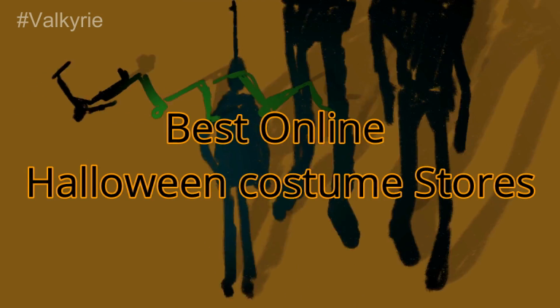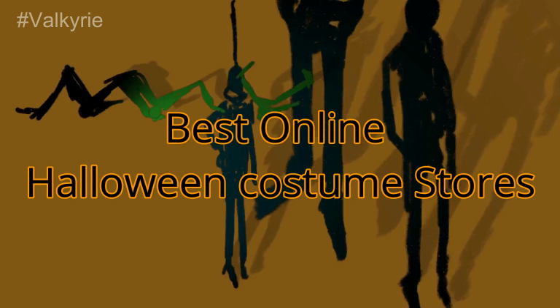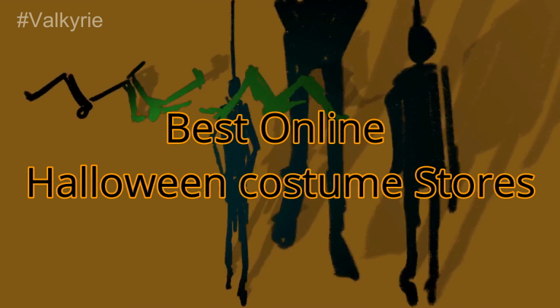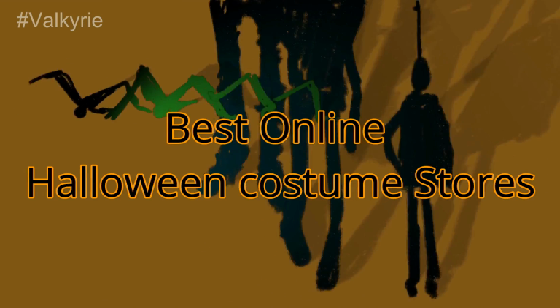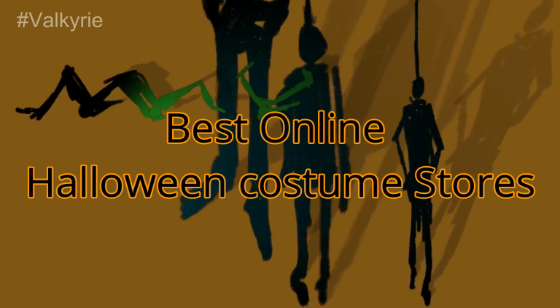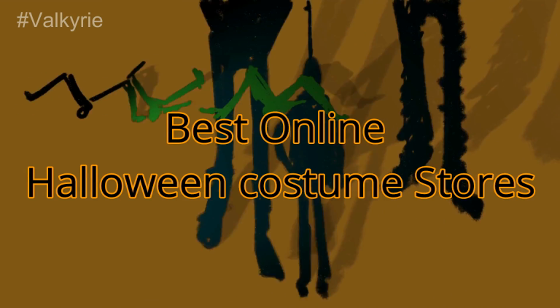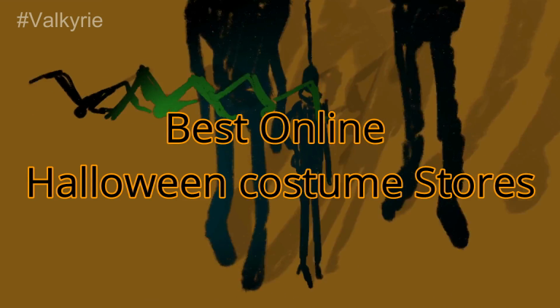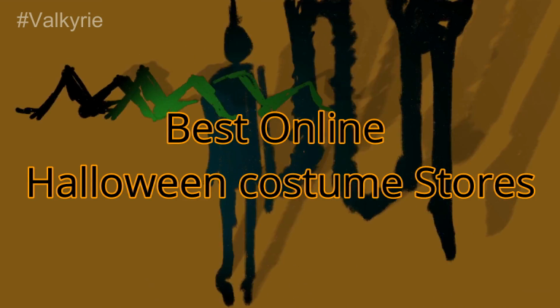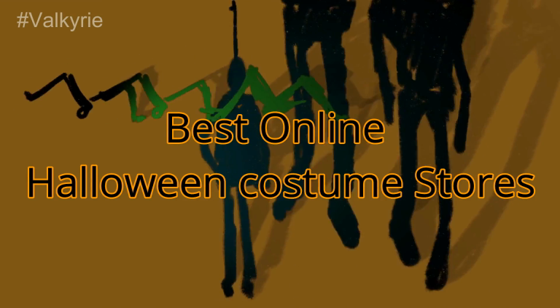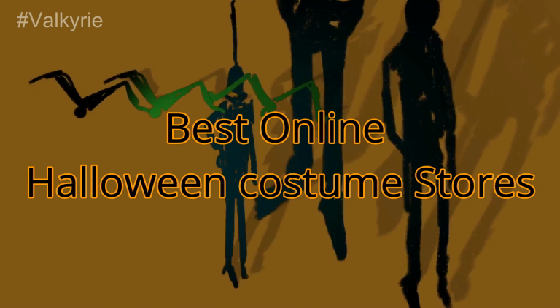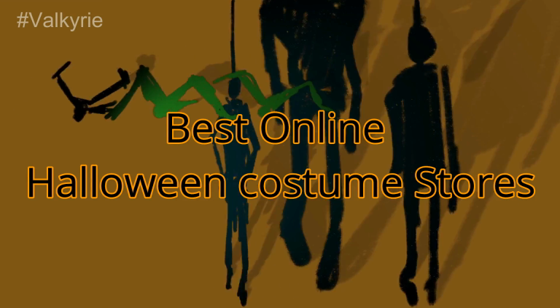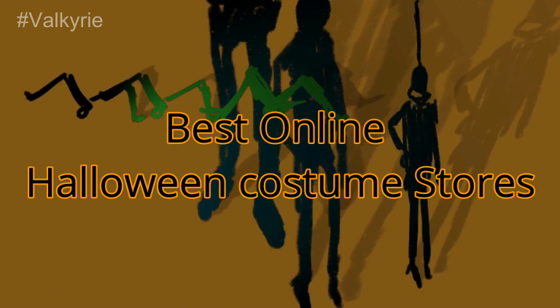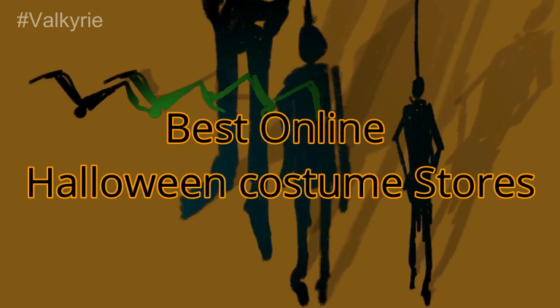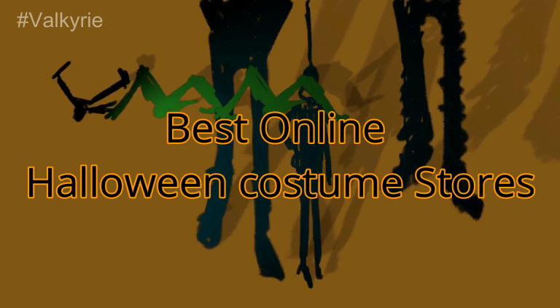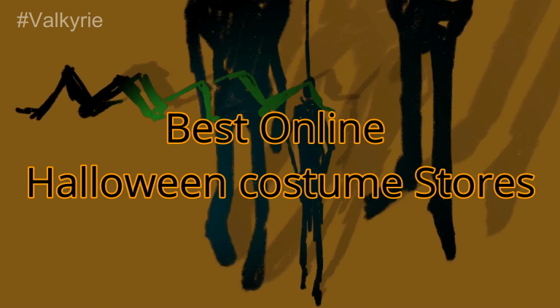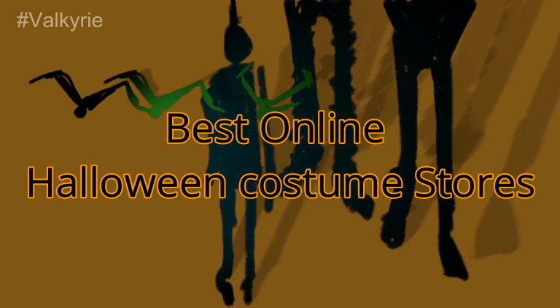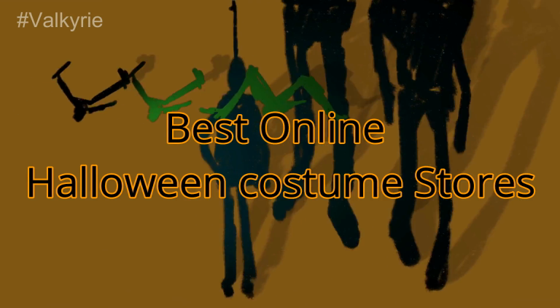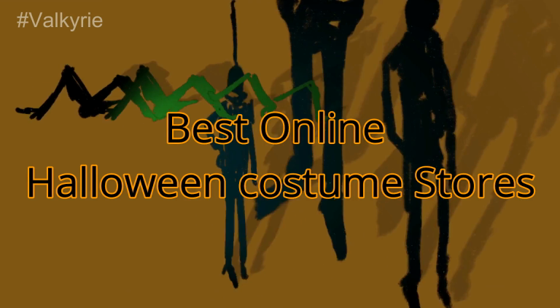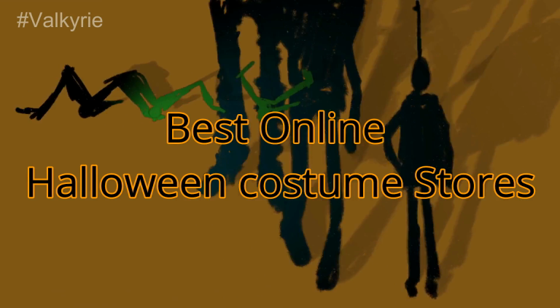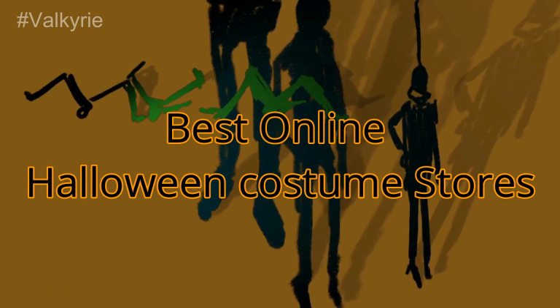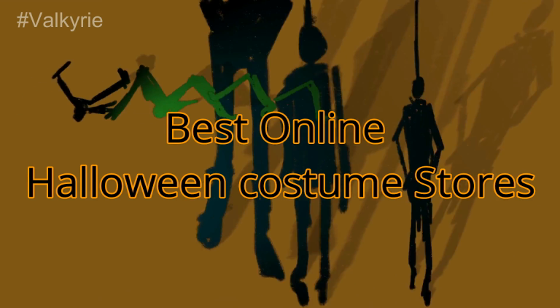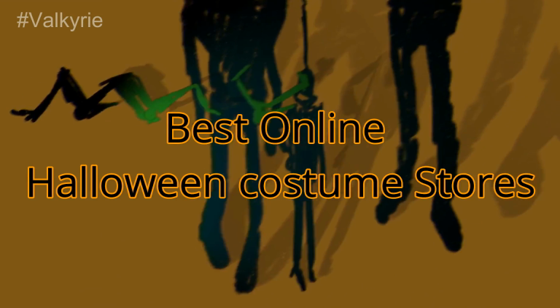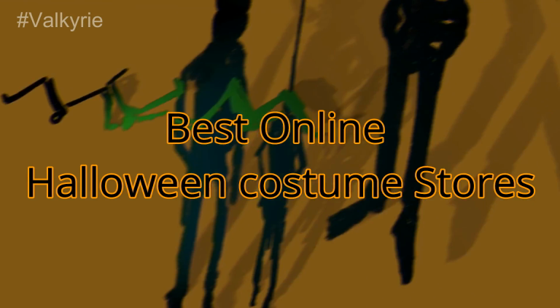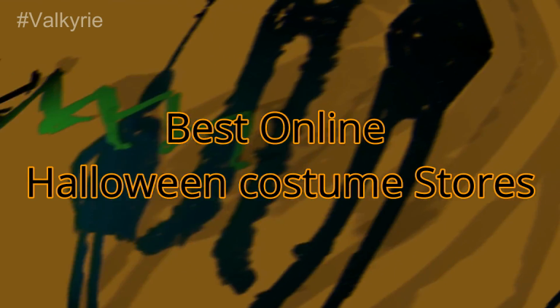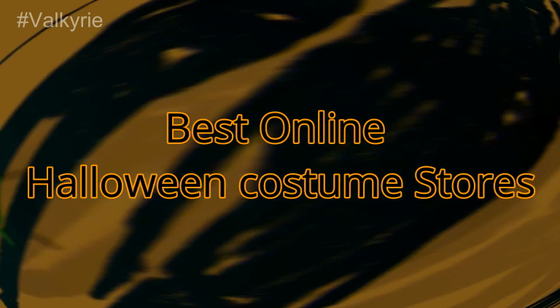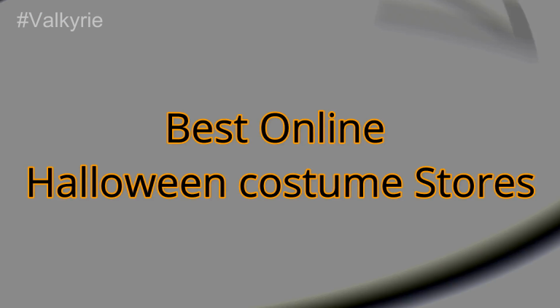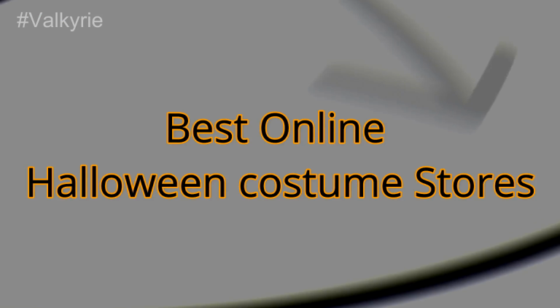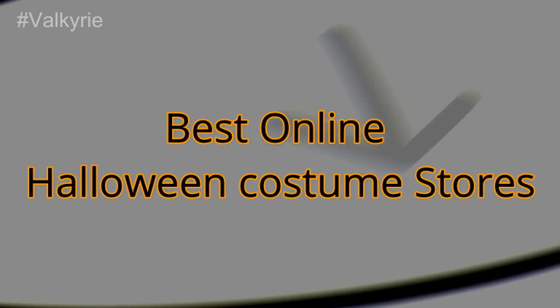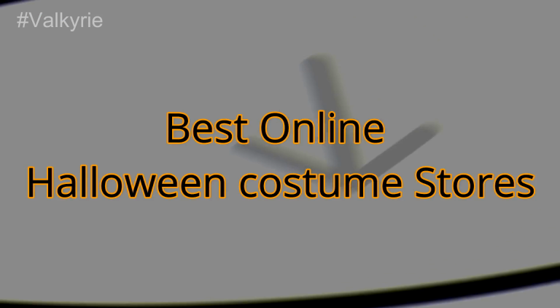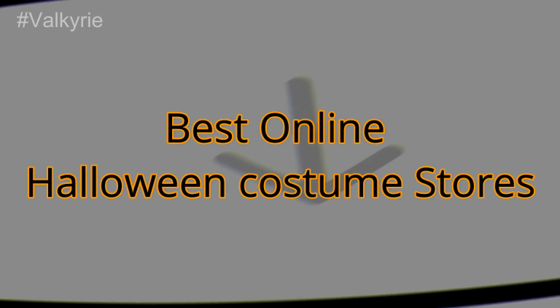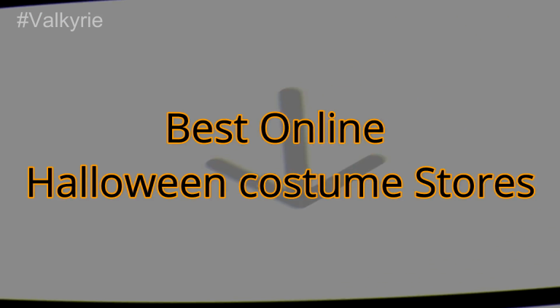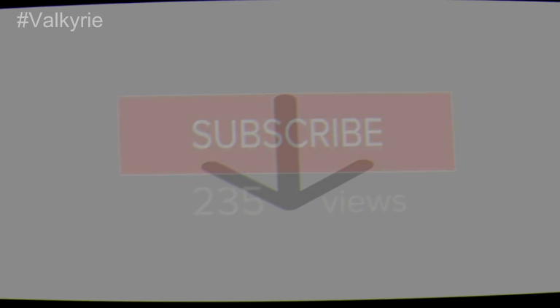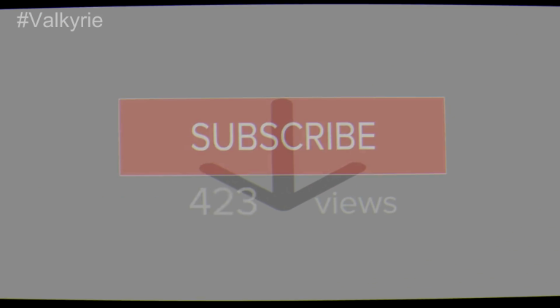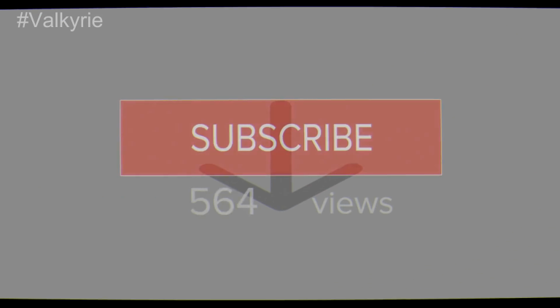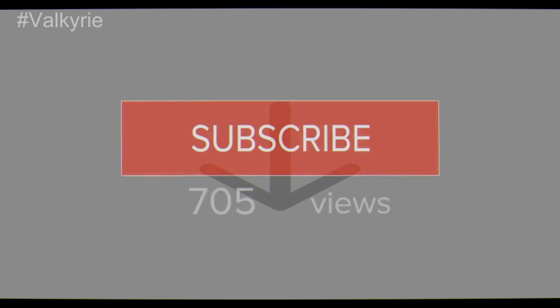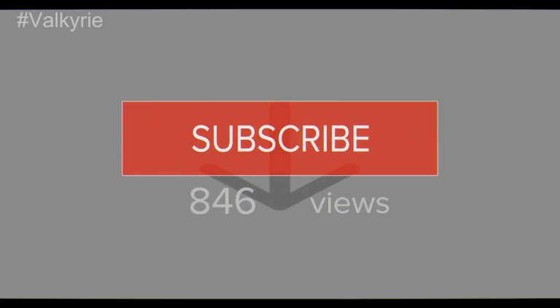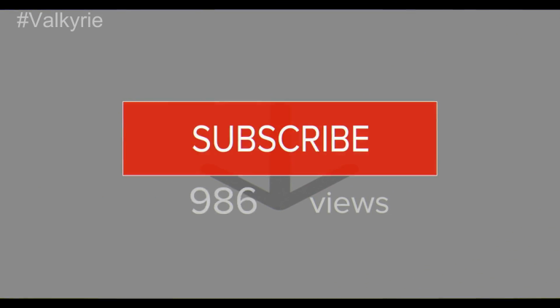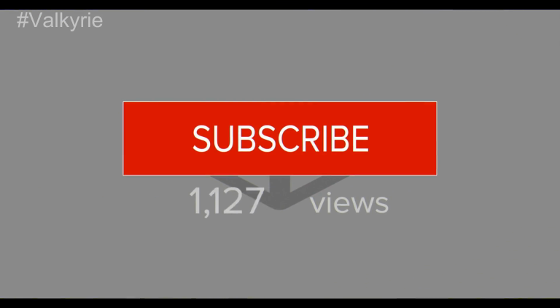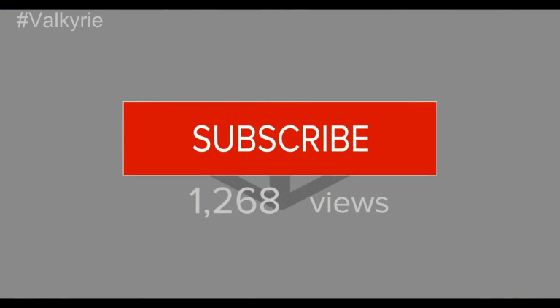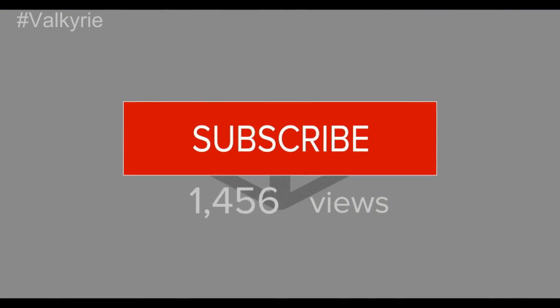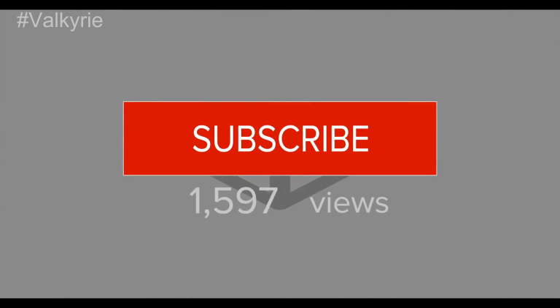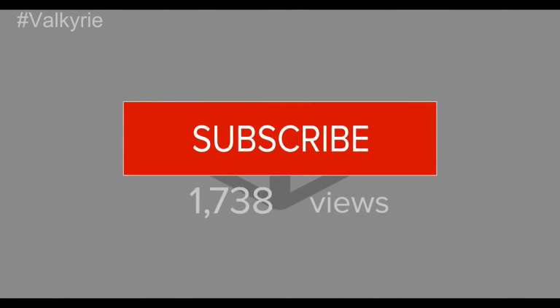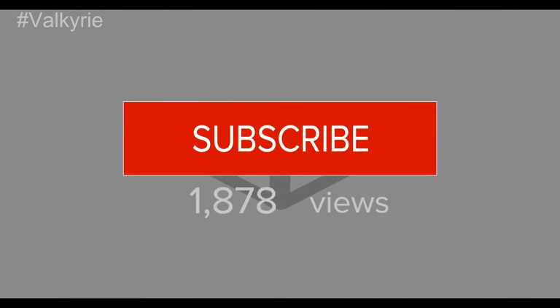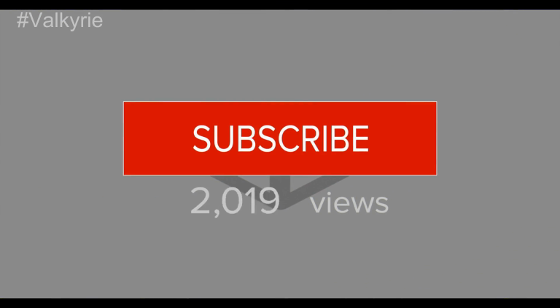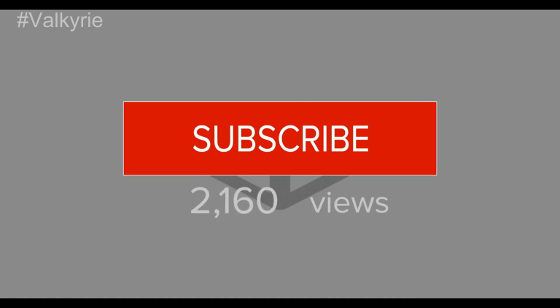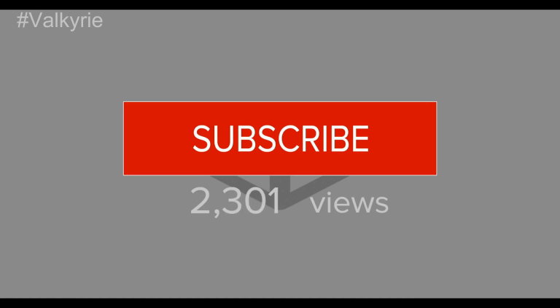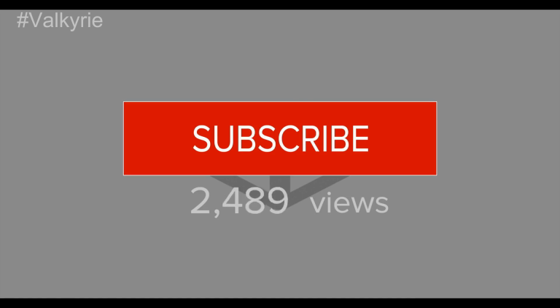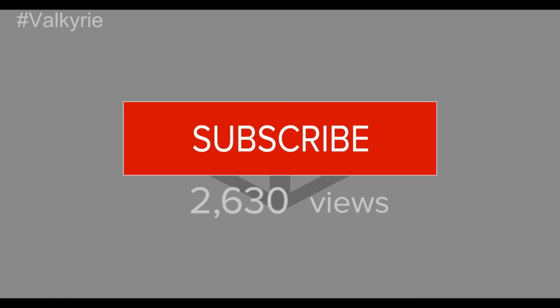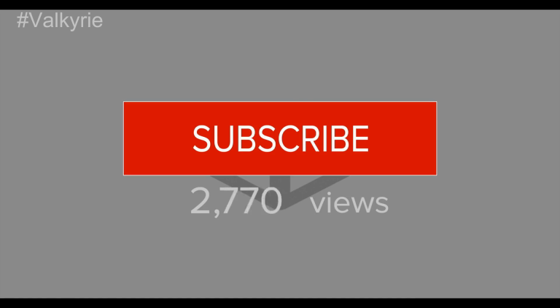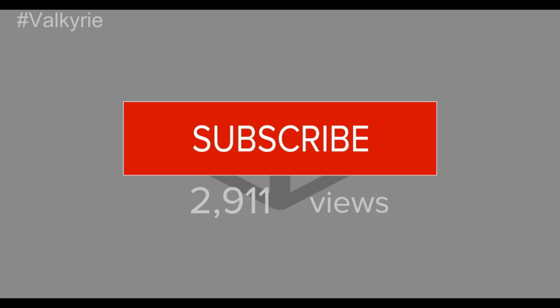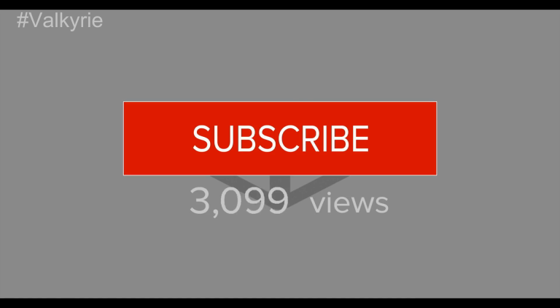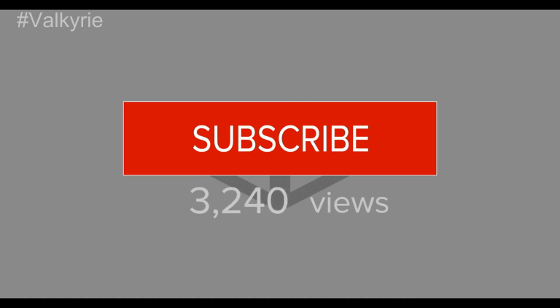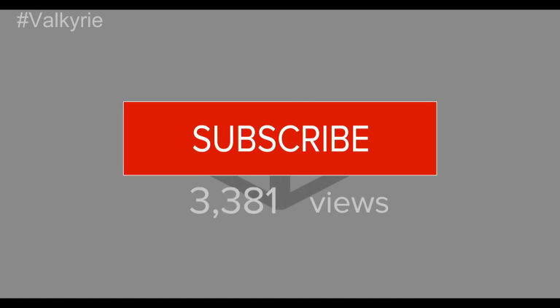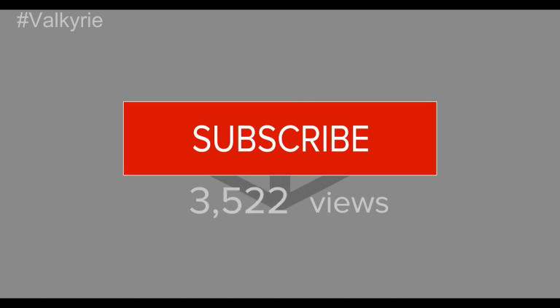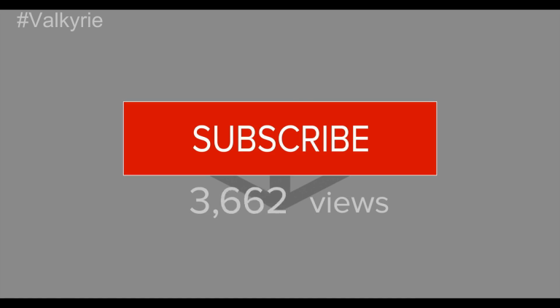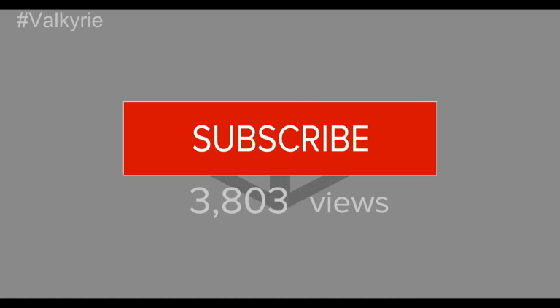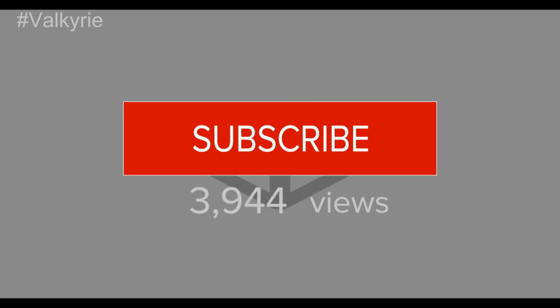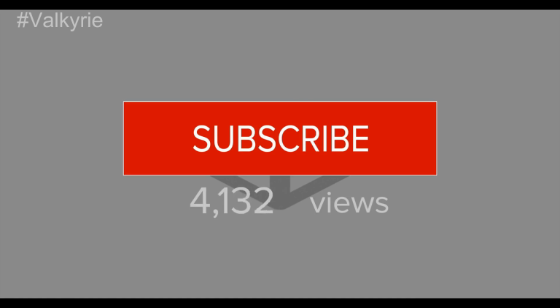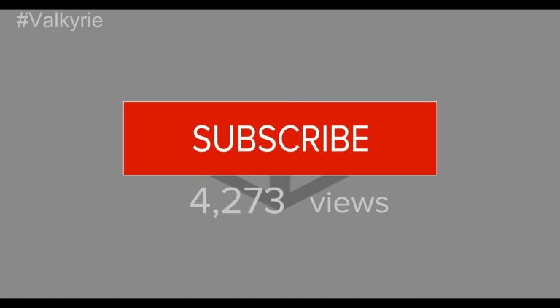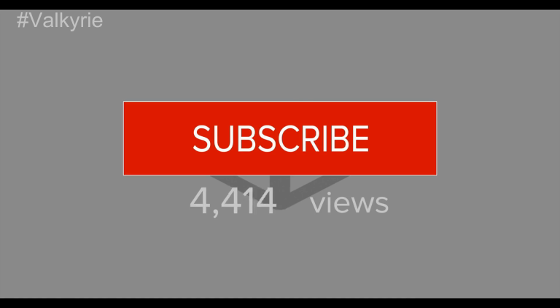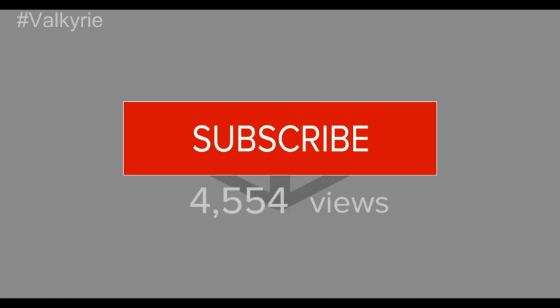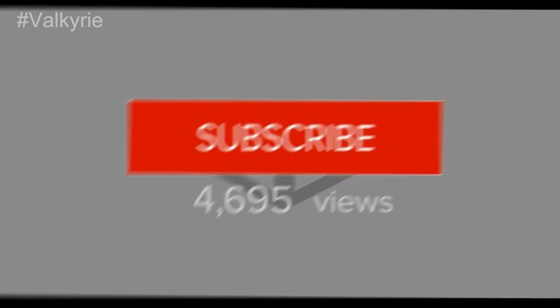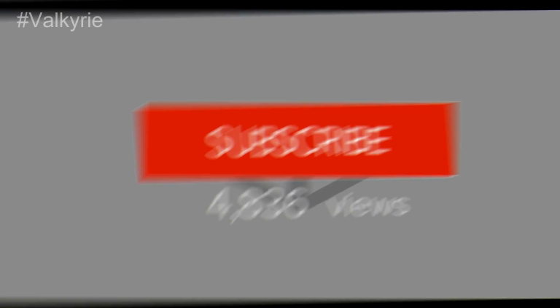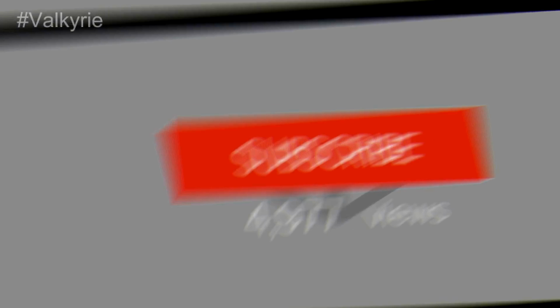Best Online Halloween Costume Stores. If you're new to this channel, please subscribe and turn the notifications on.